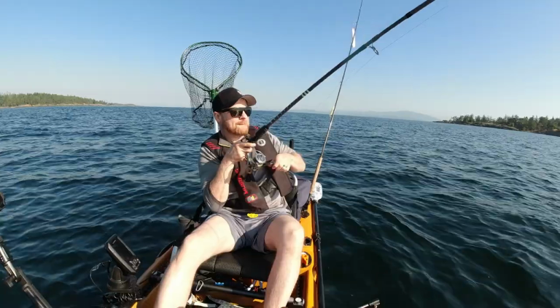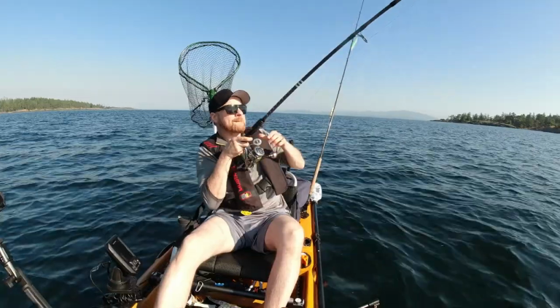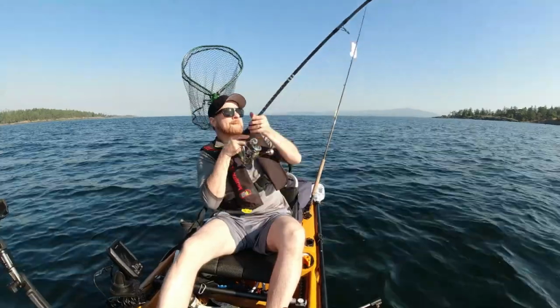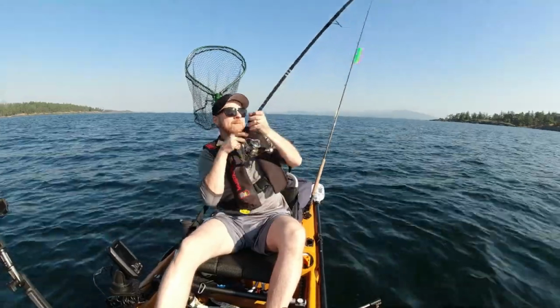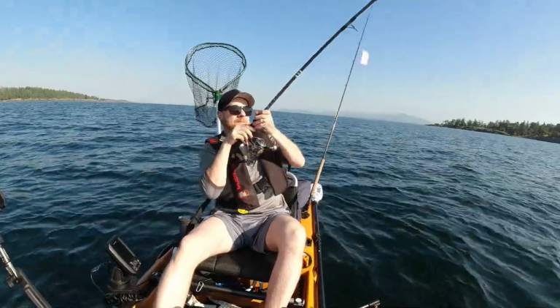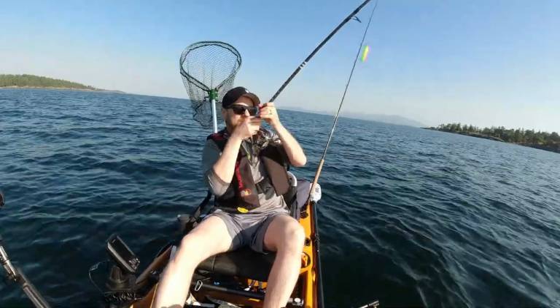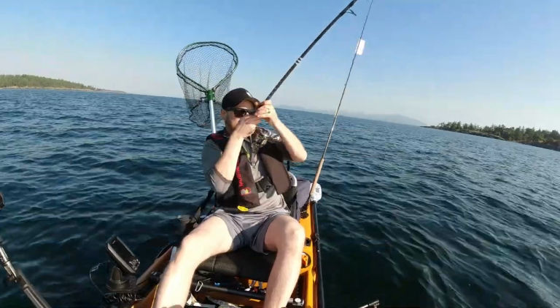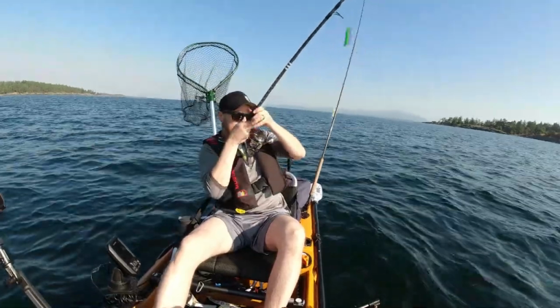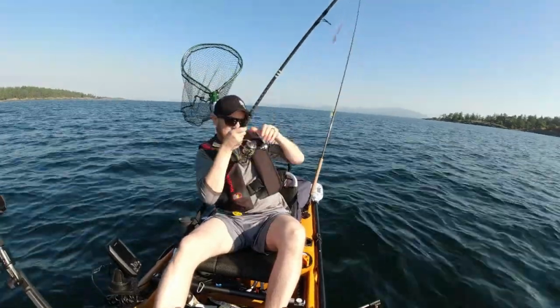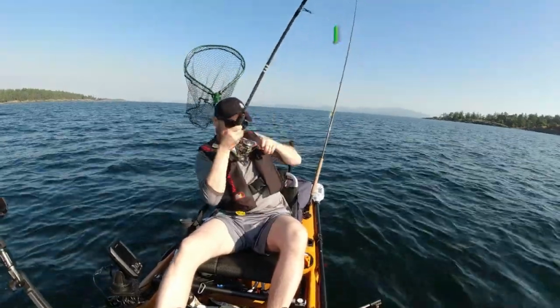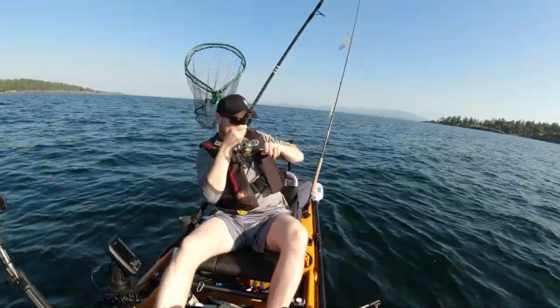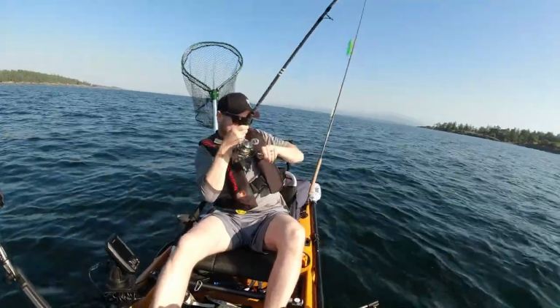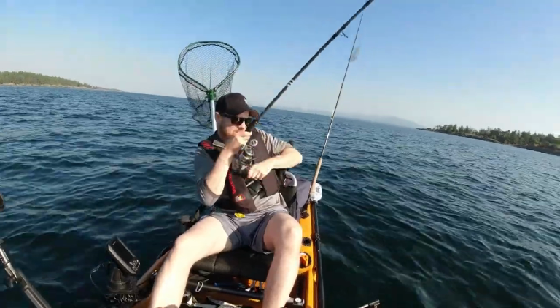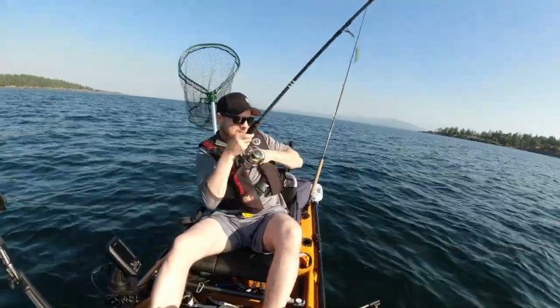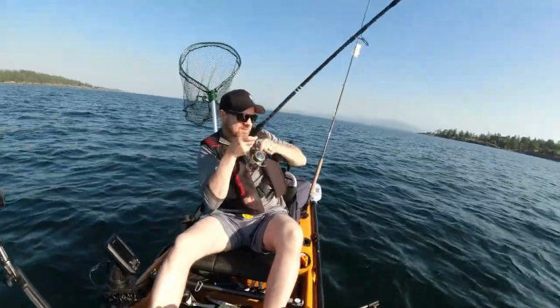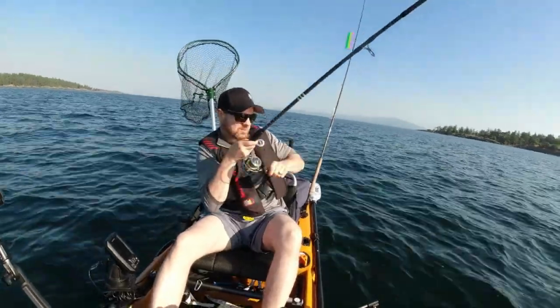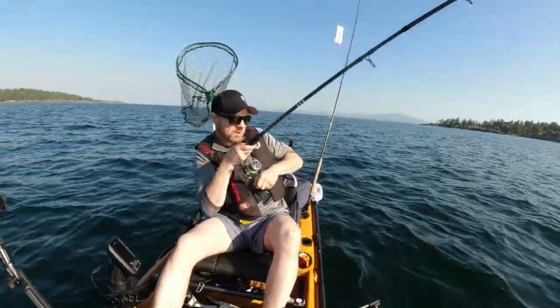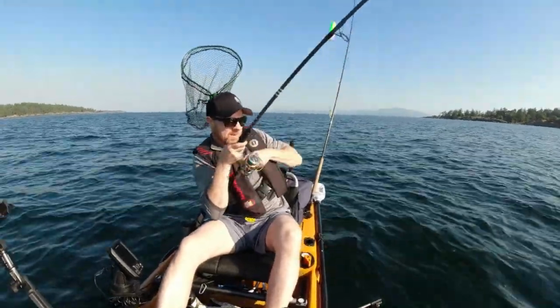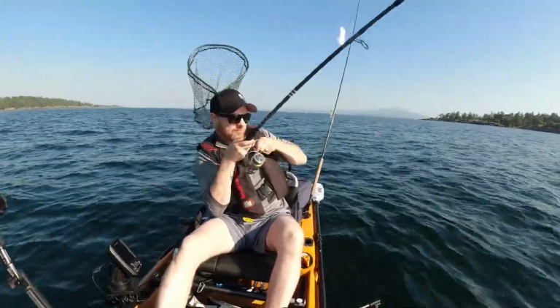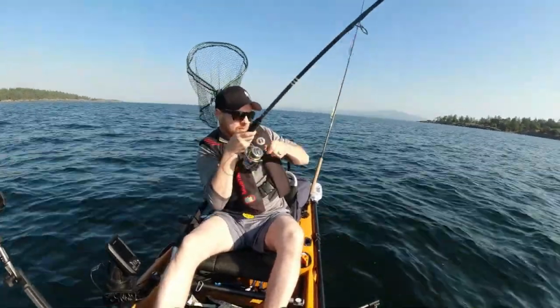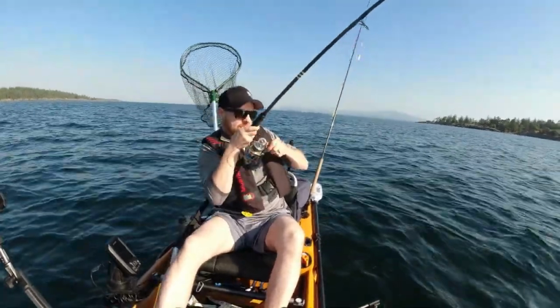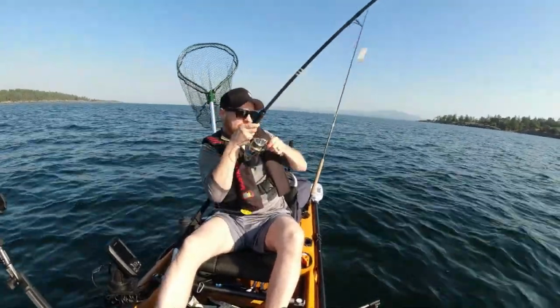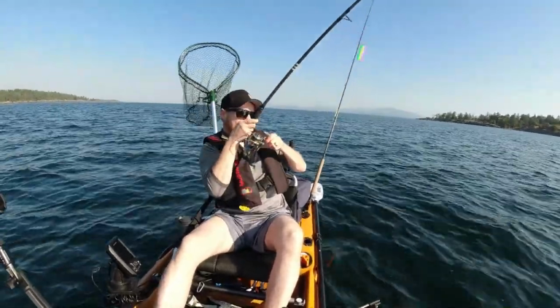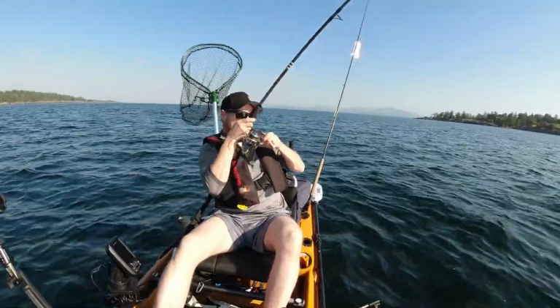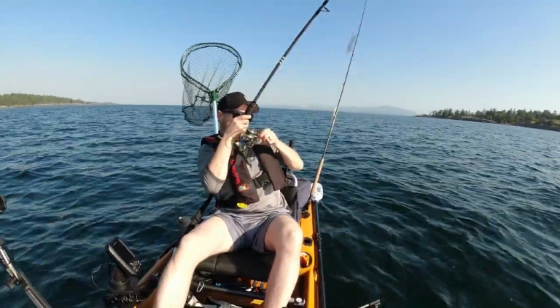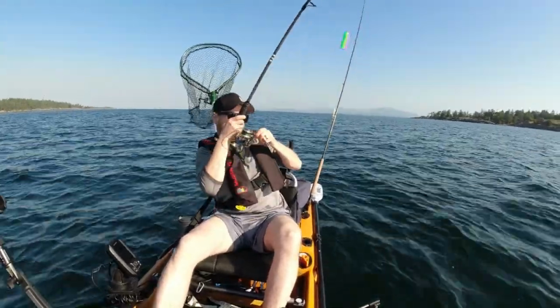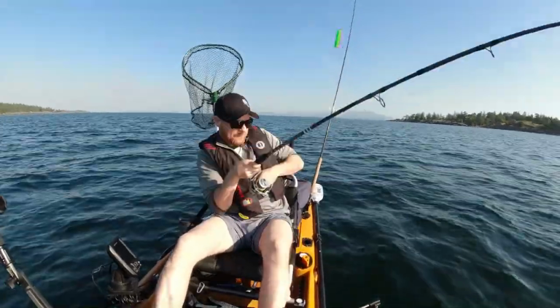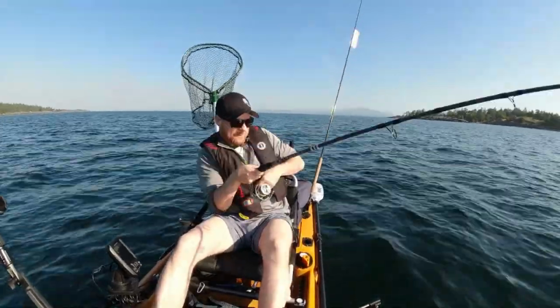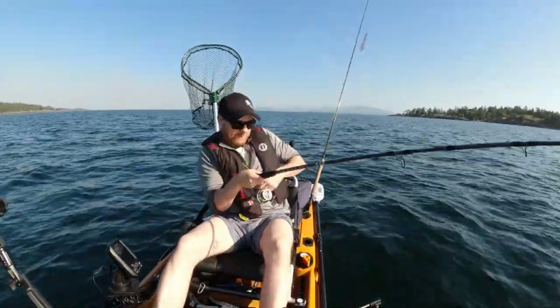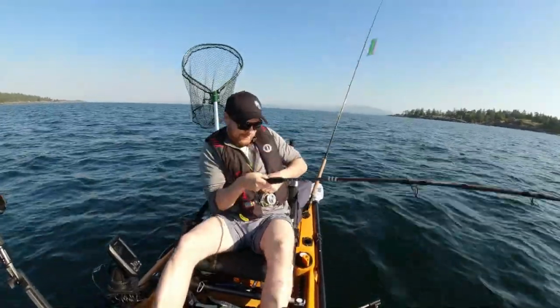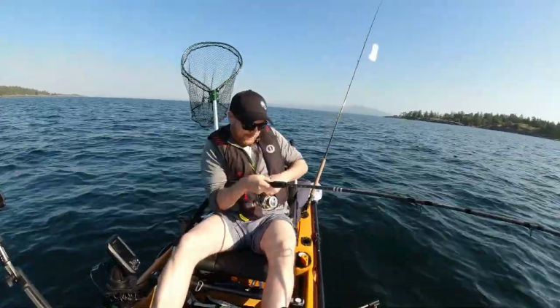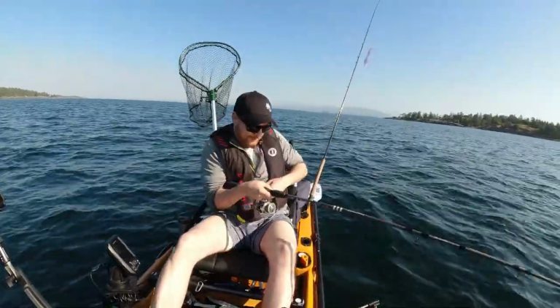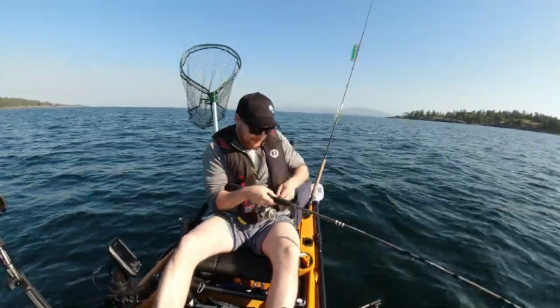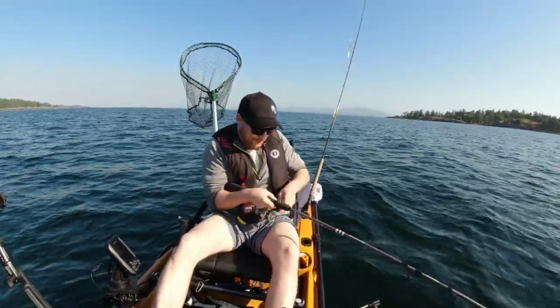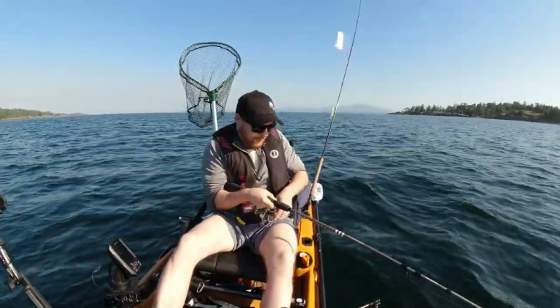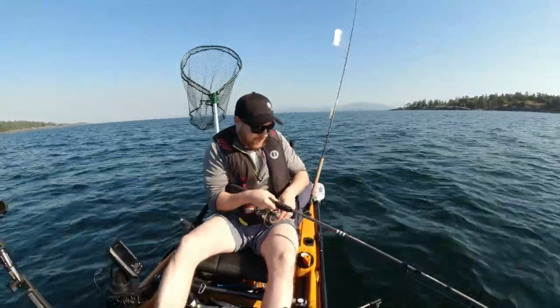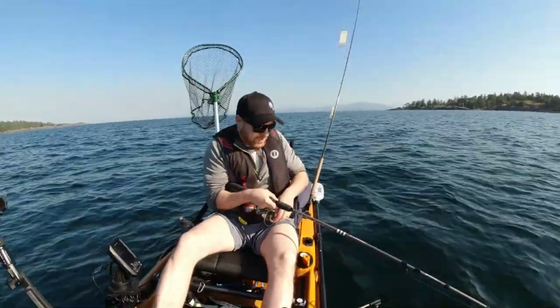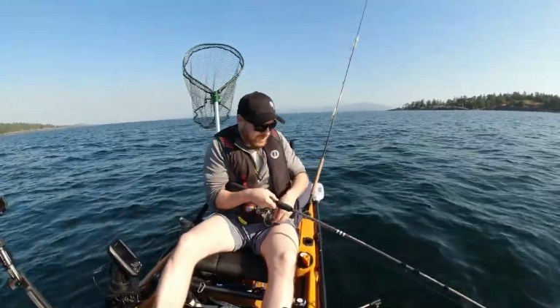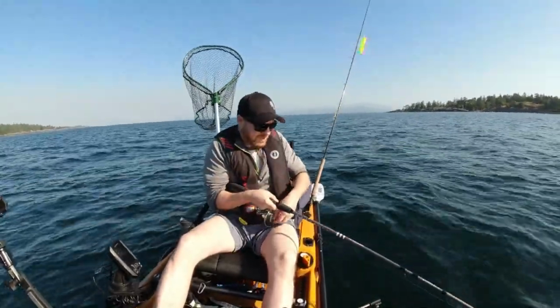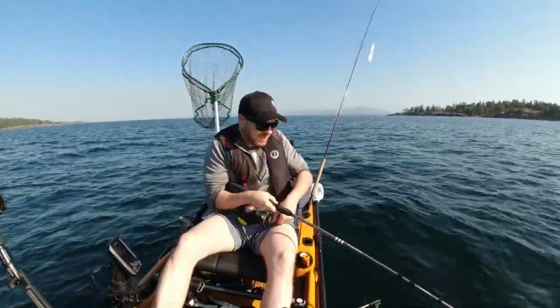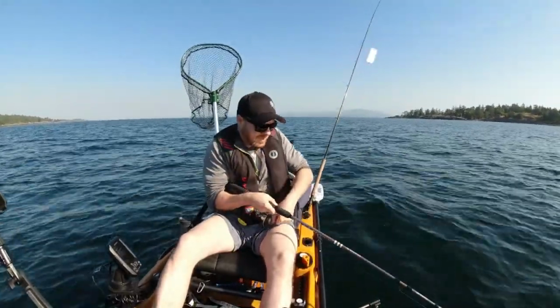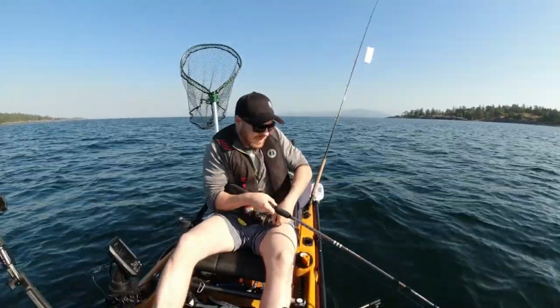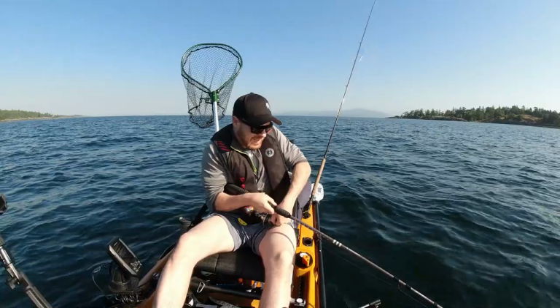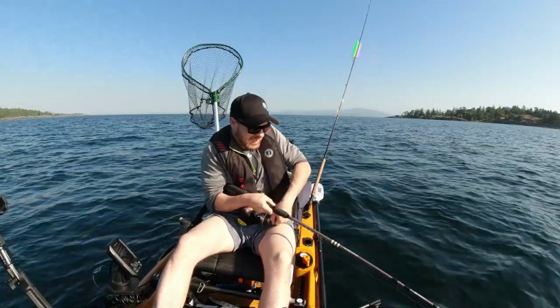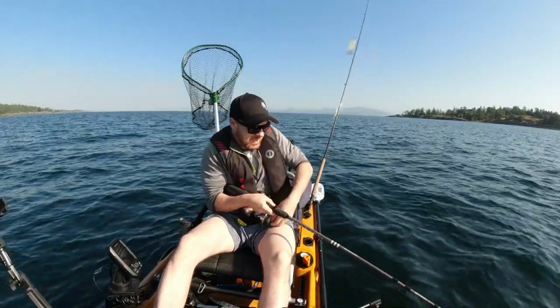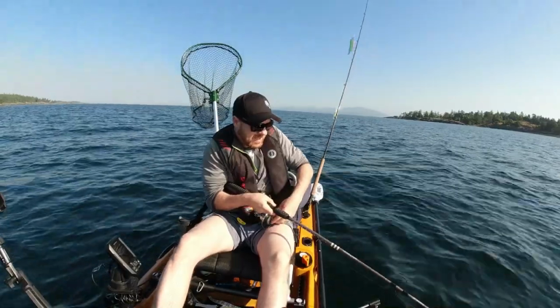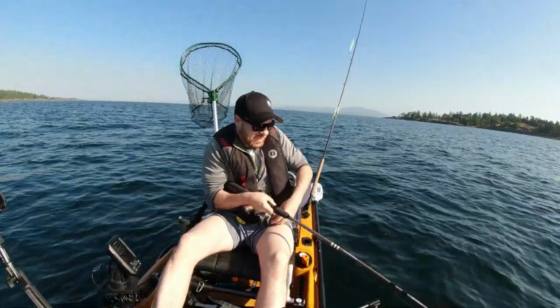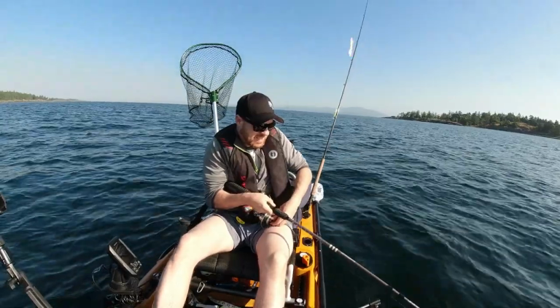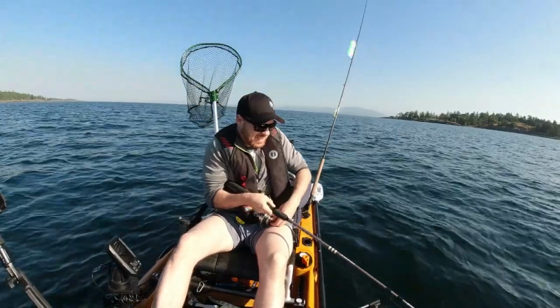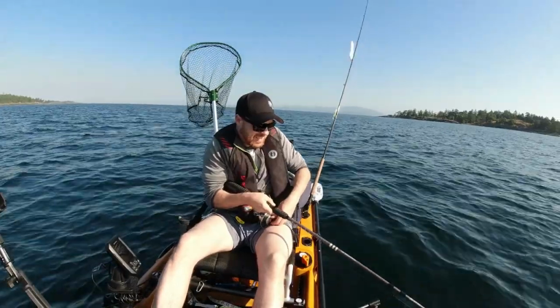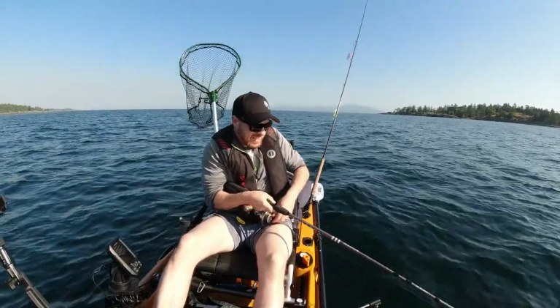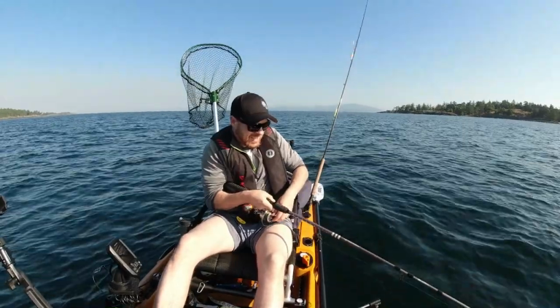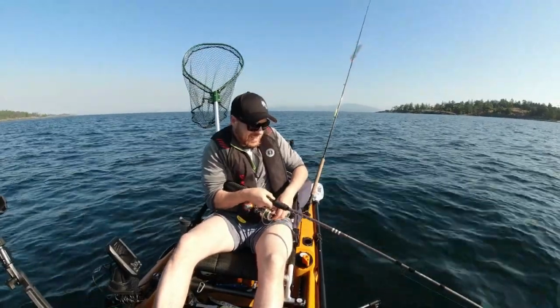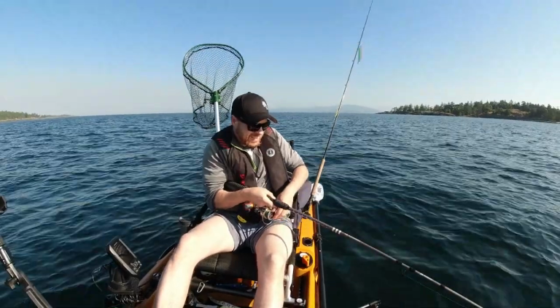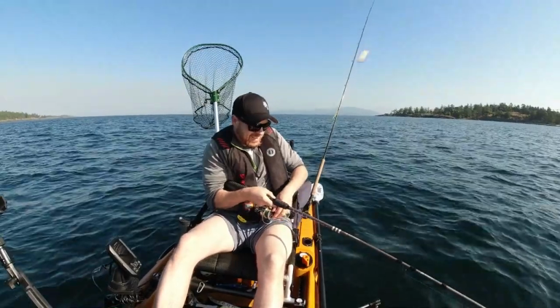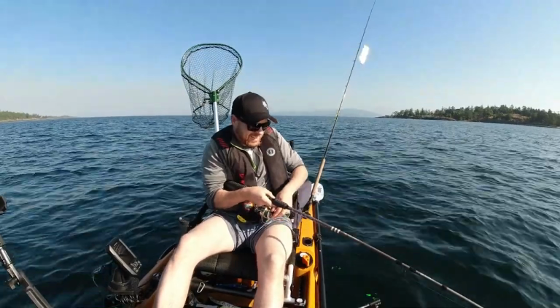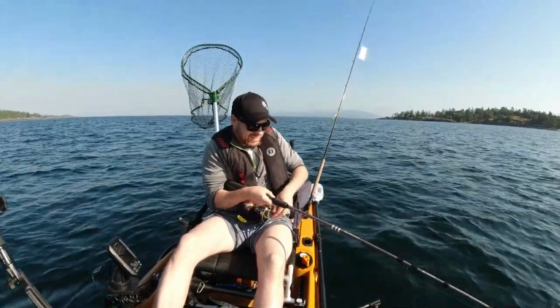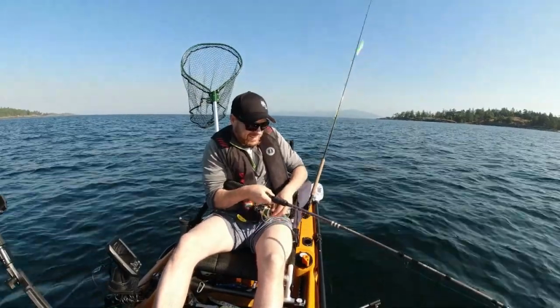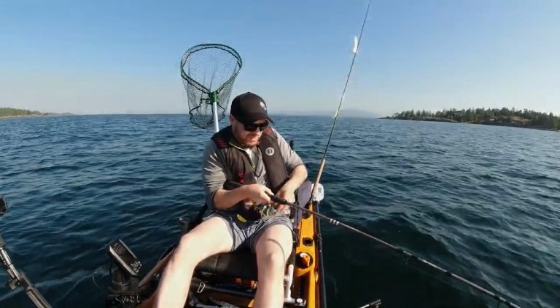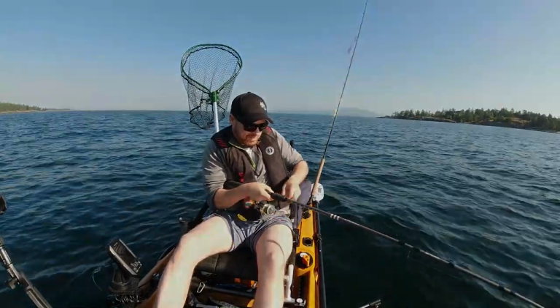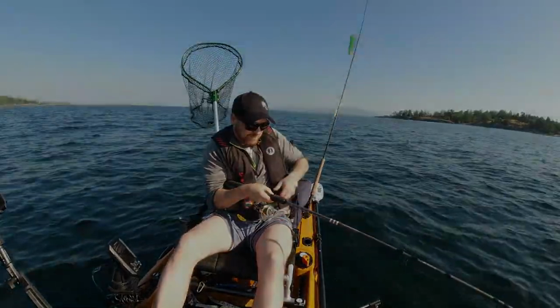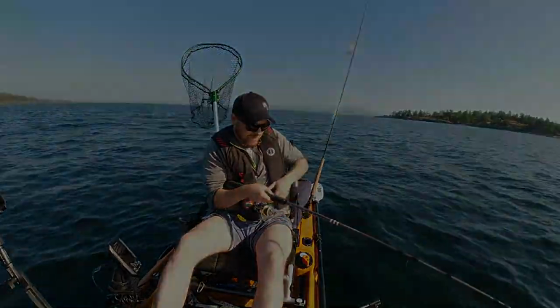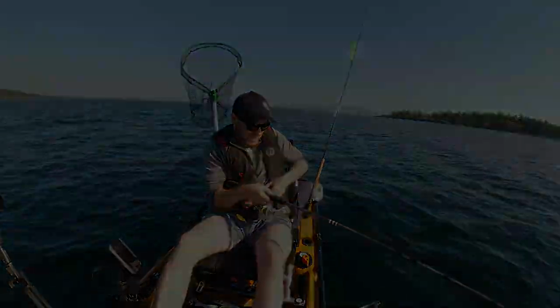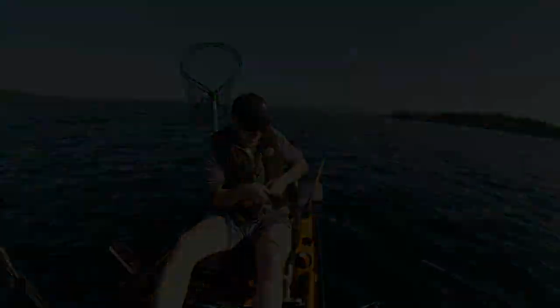This is the fish. This is the one I came for. Oh geez. This is a big fish.